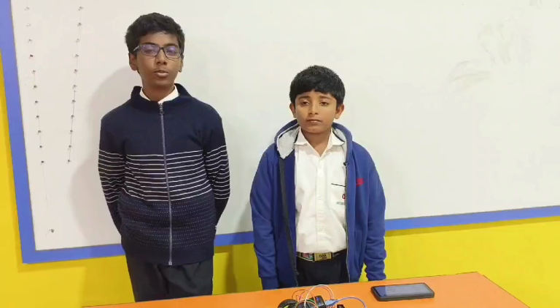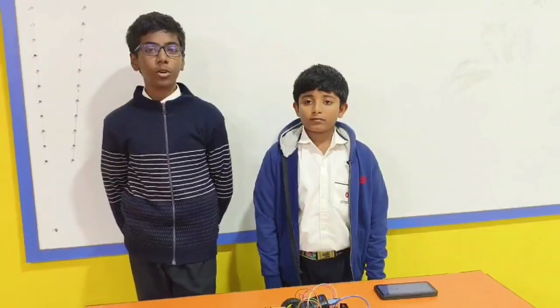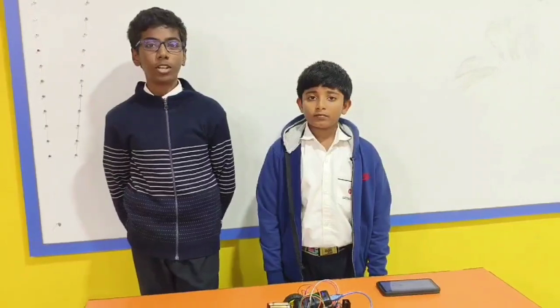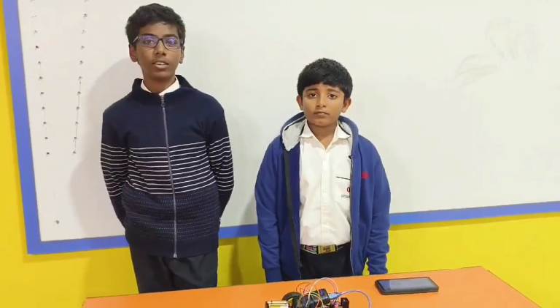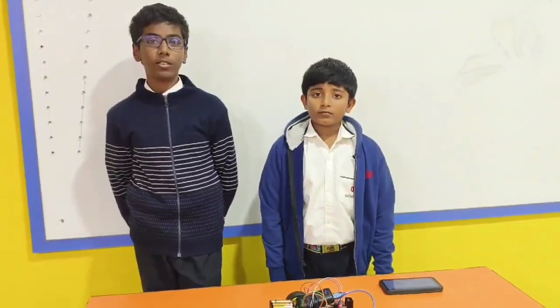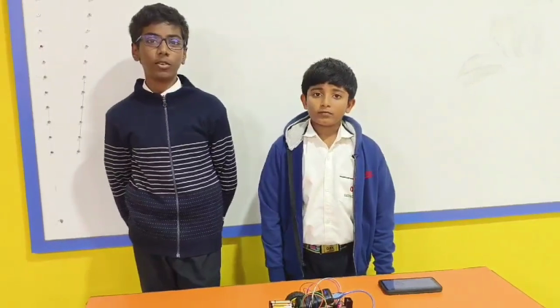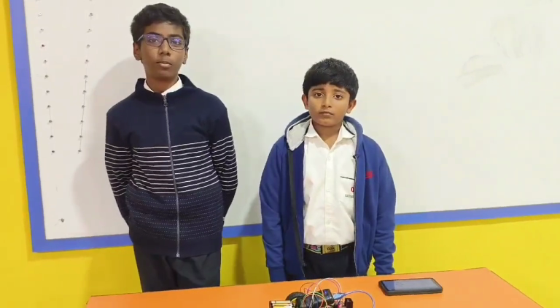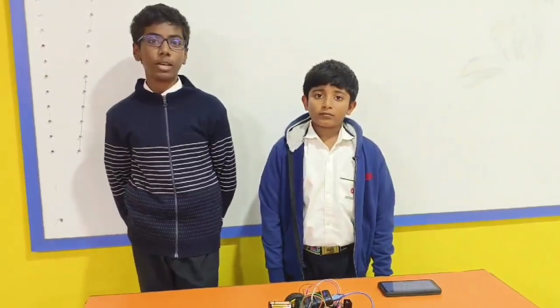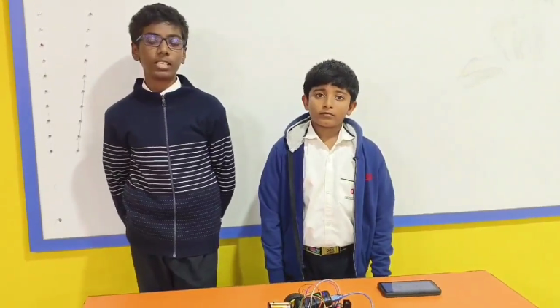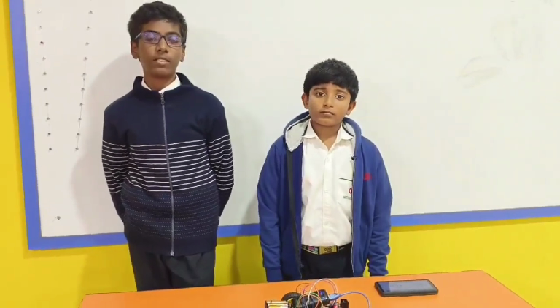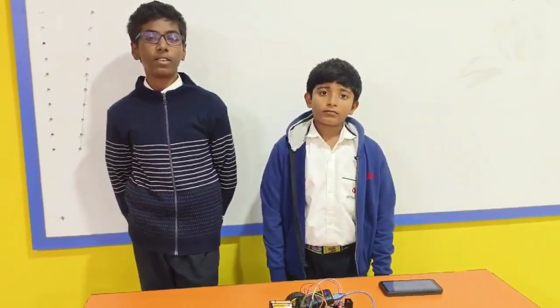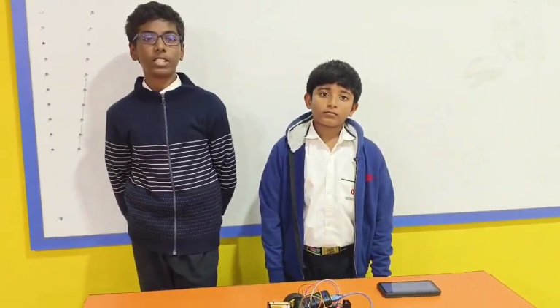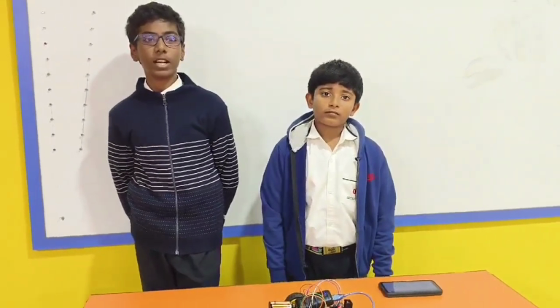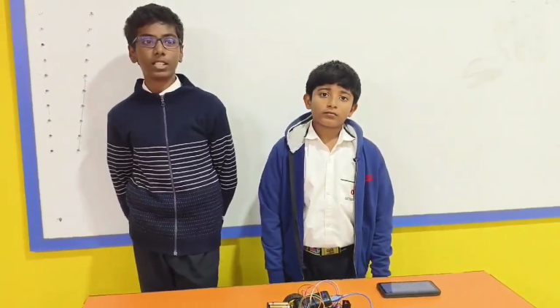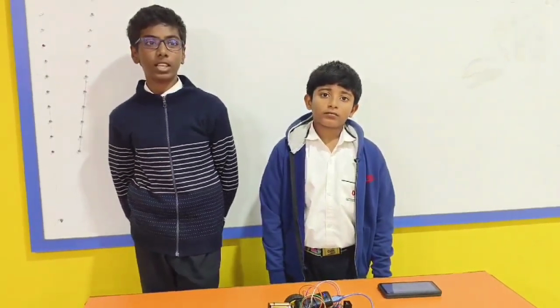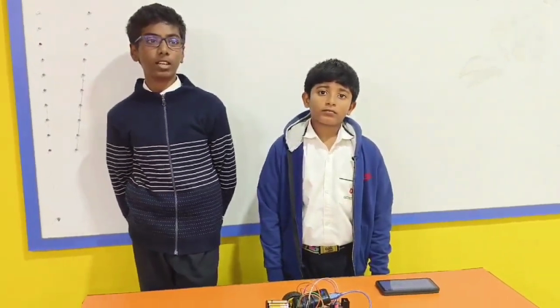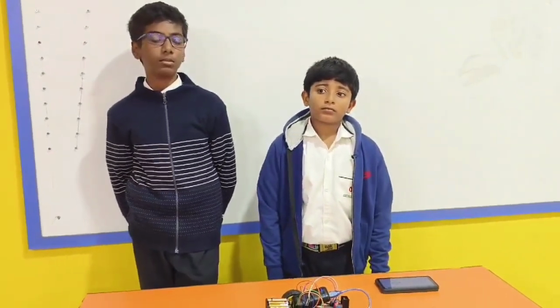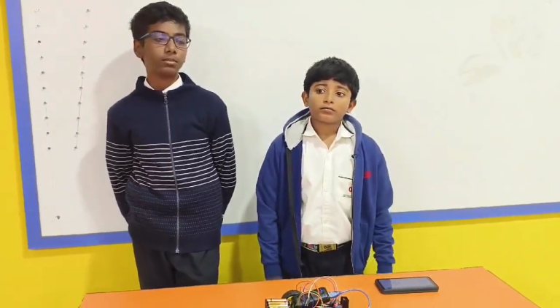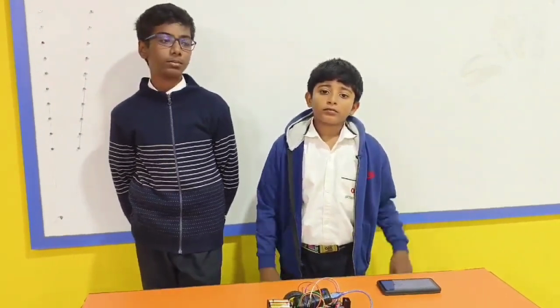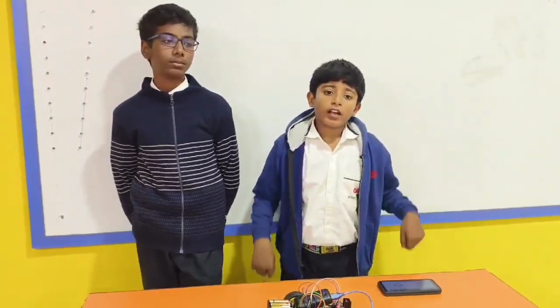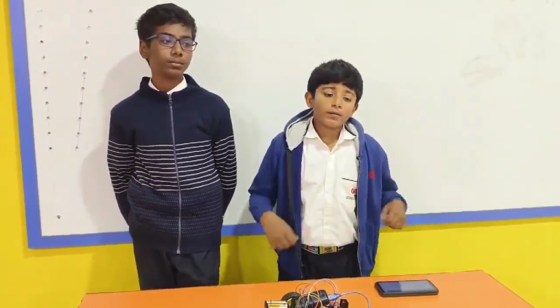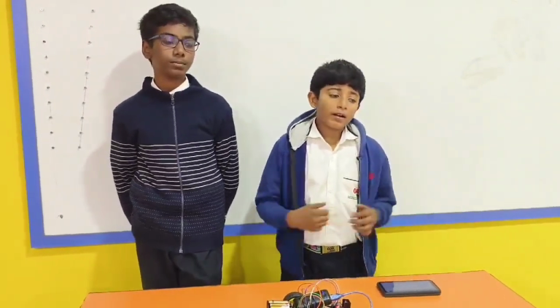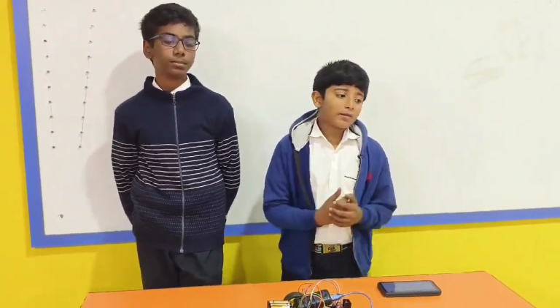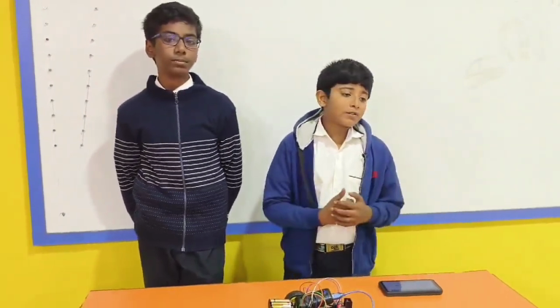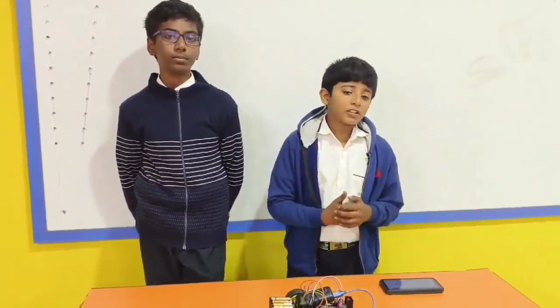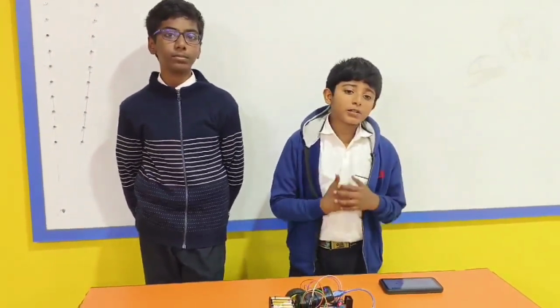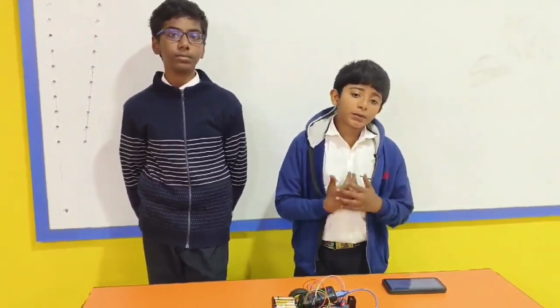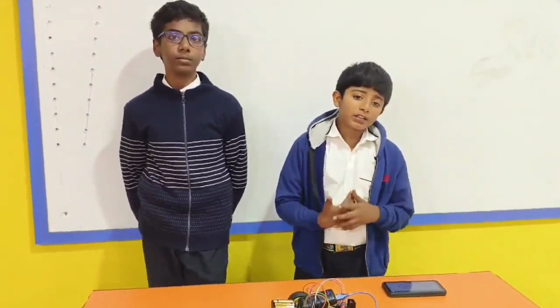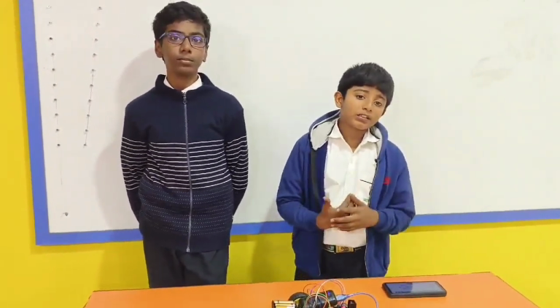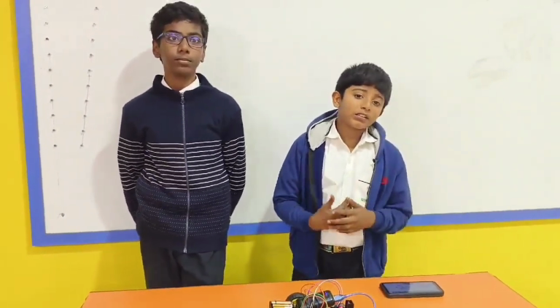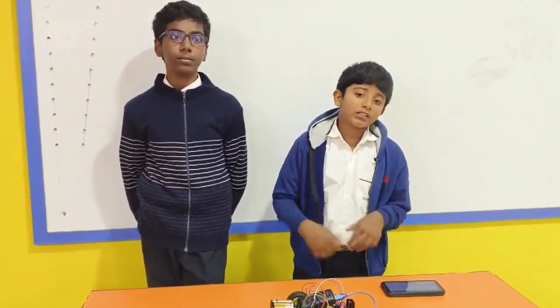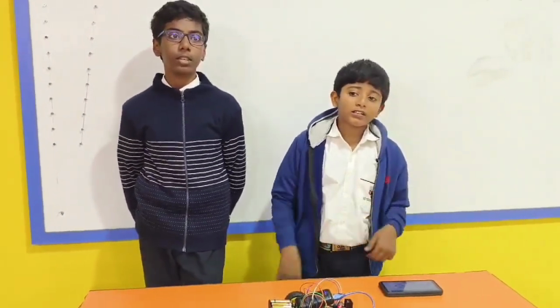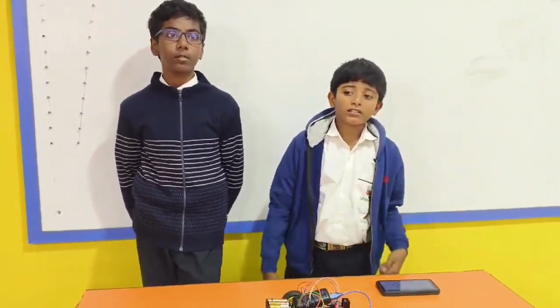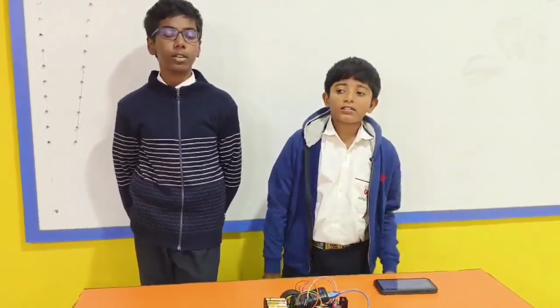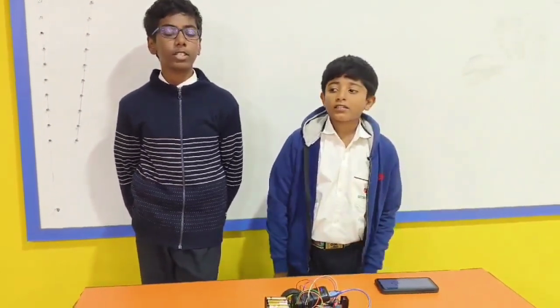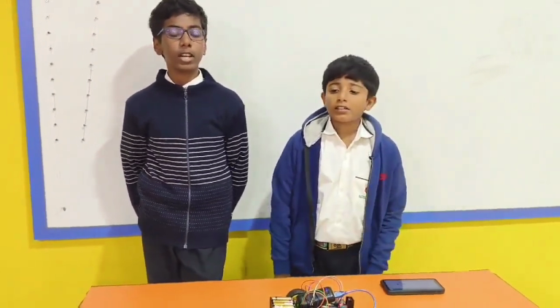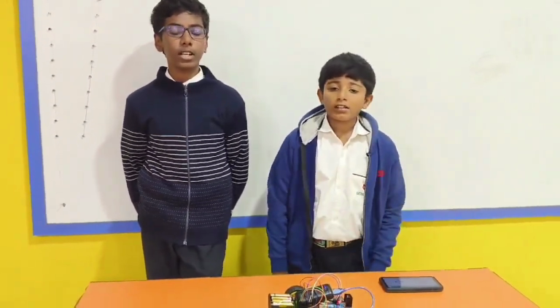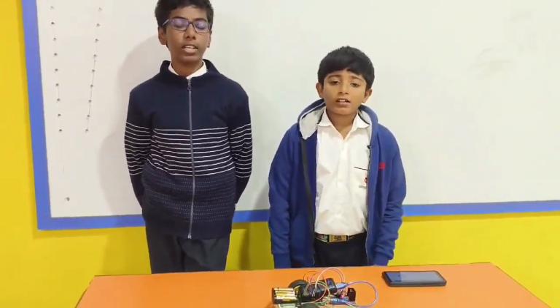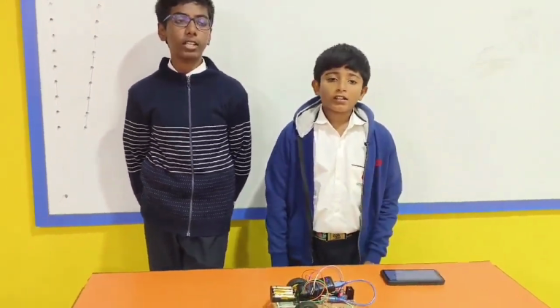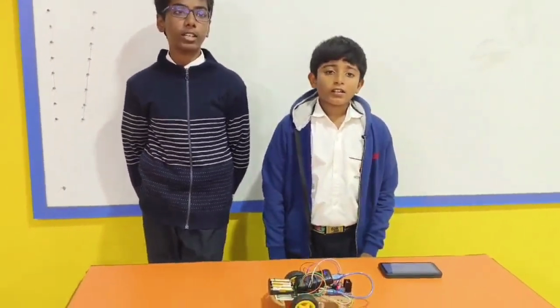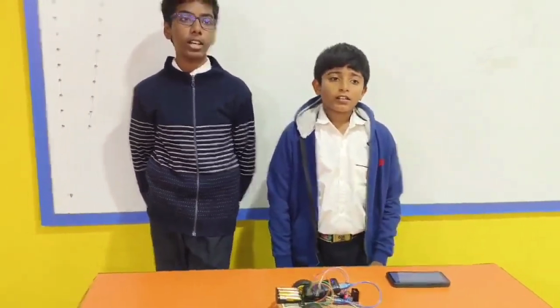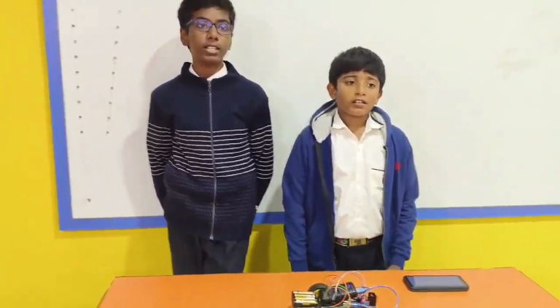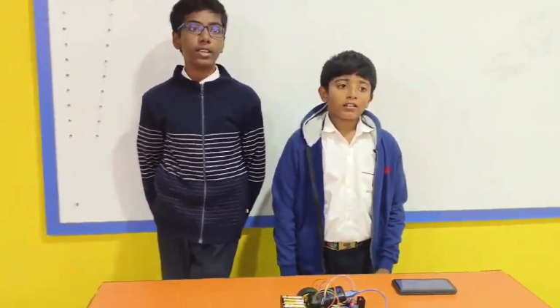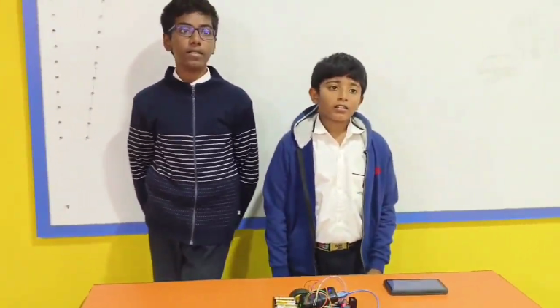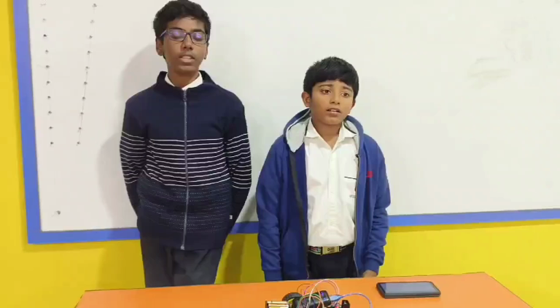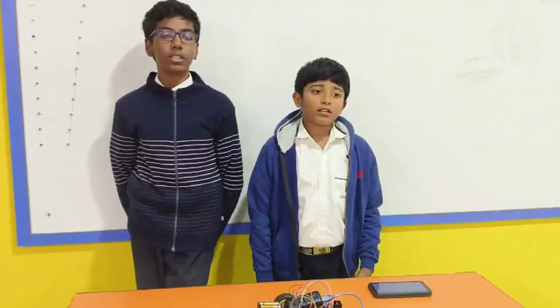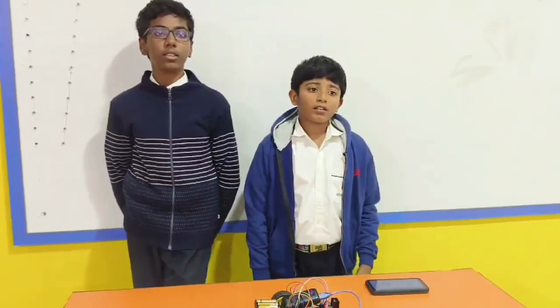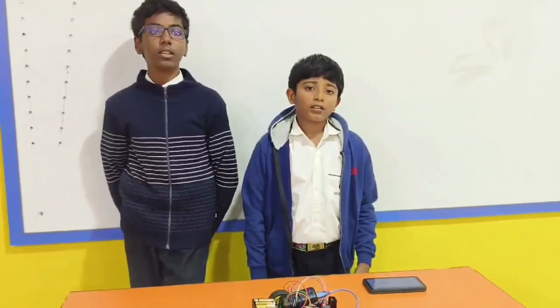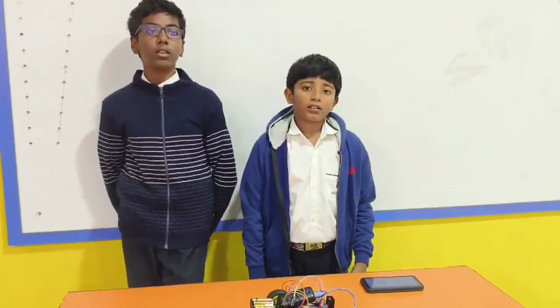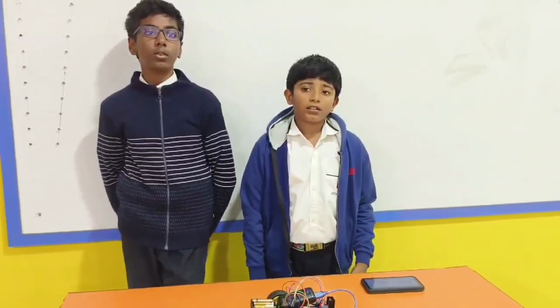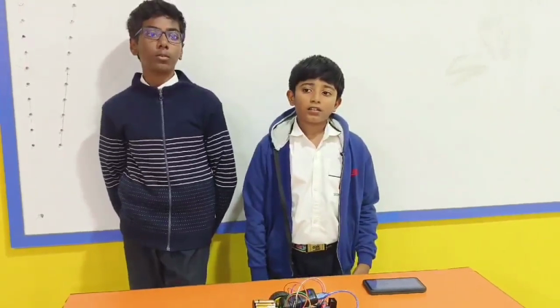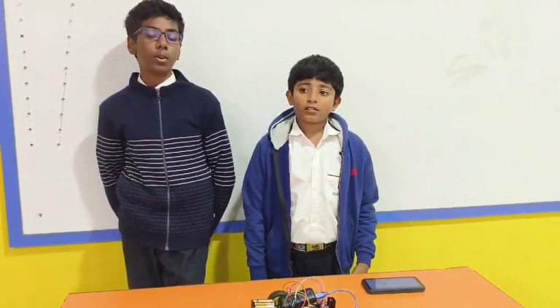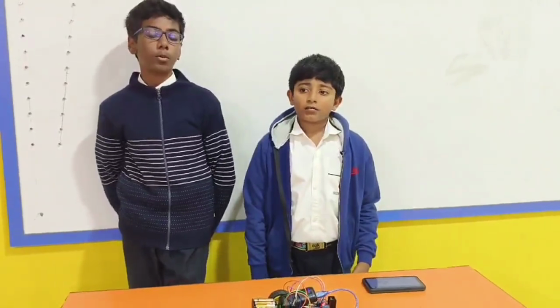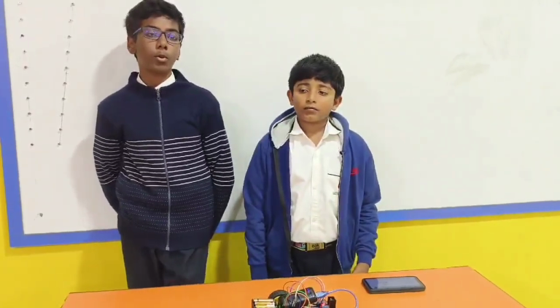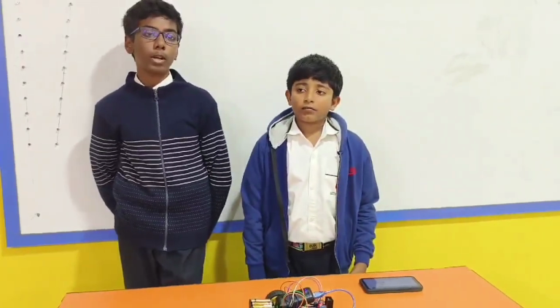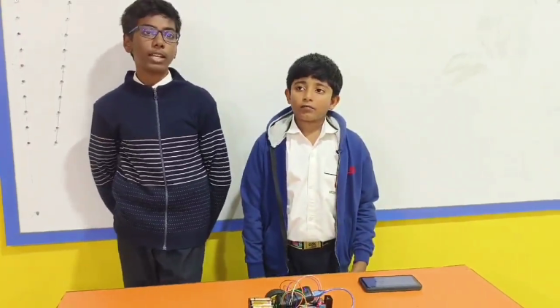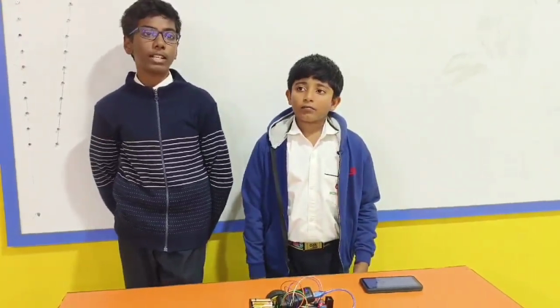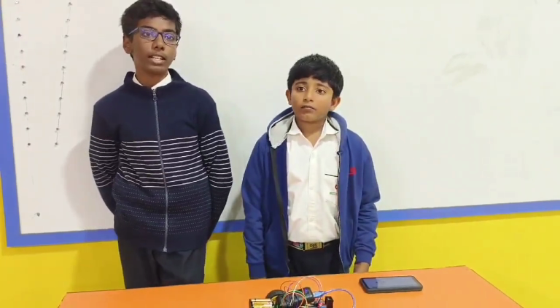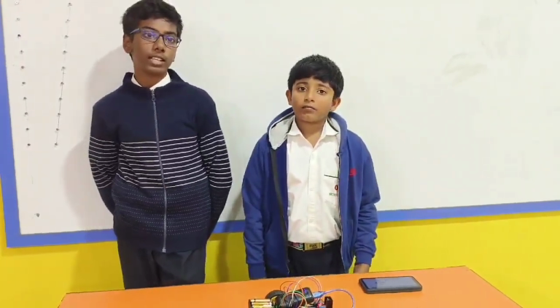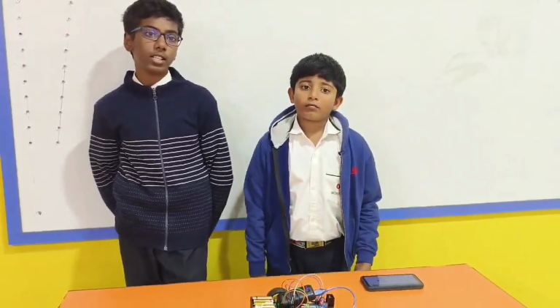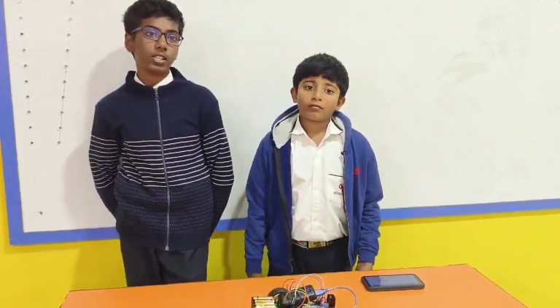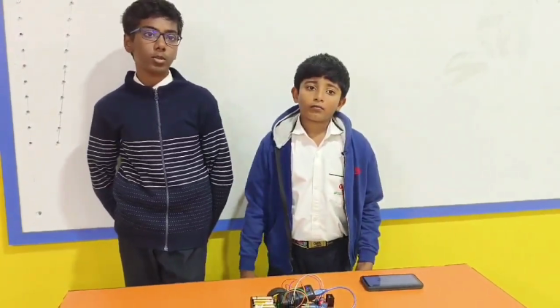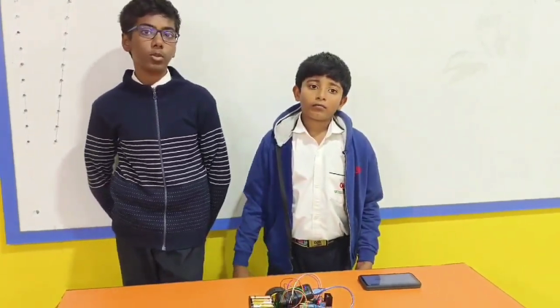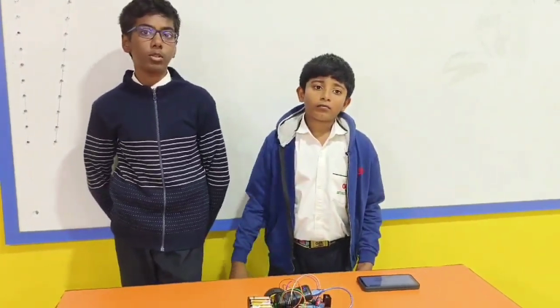Good morning everyone. Myself is Tarkia and my name is Jens Parman. We are studying in grade 7th from Okwala International School.